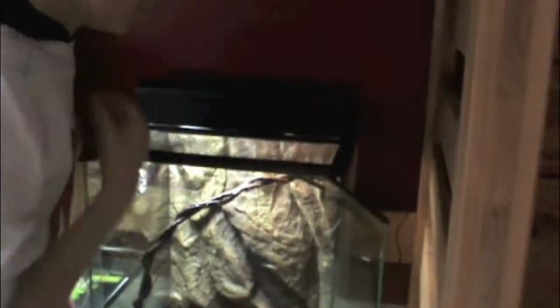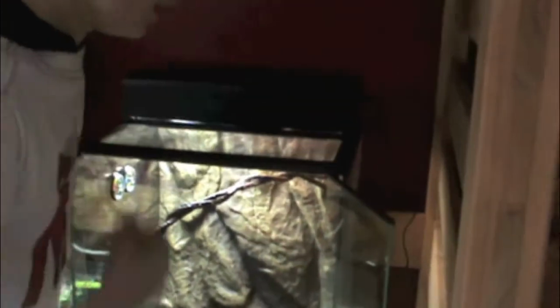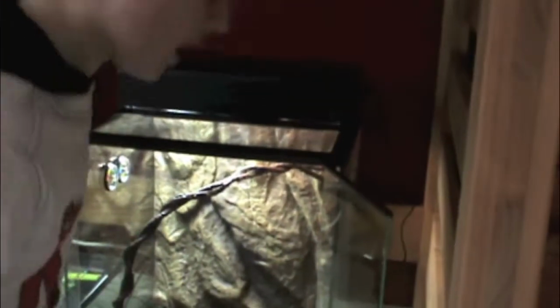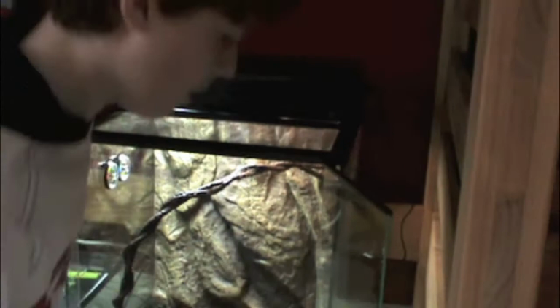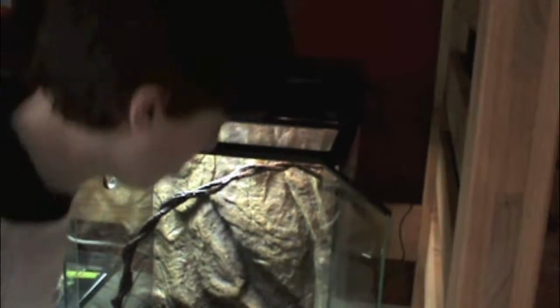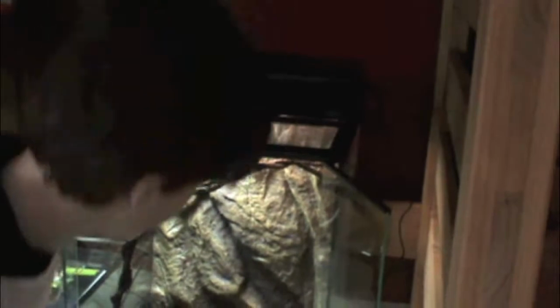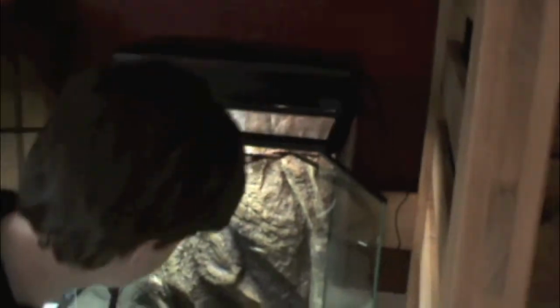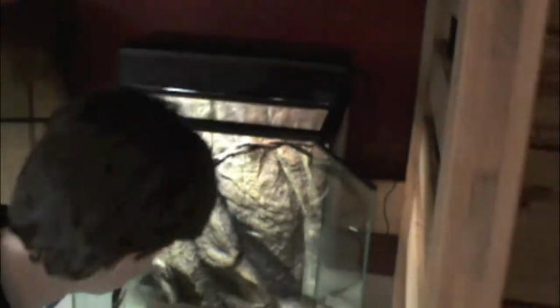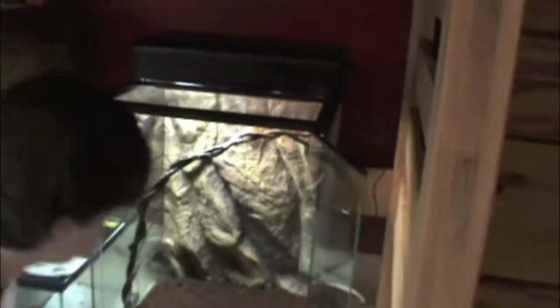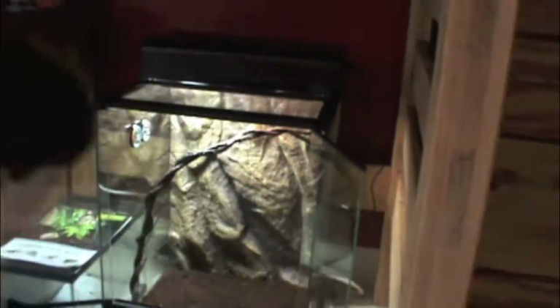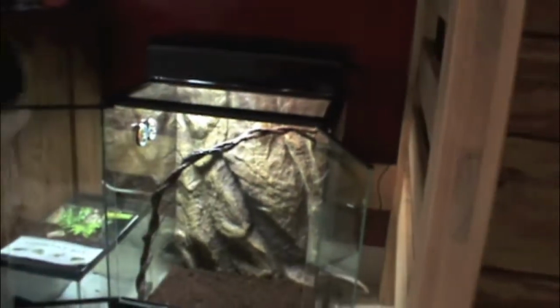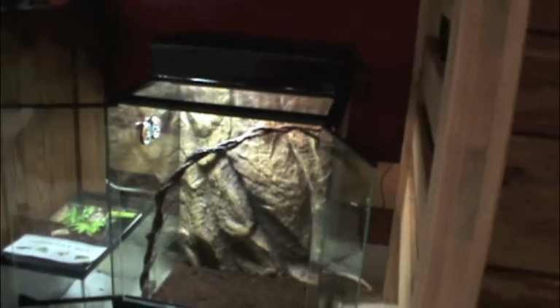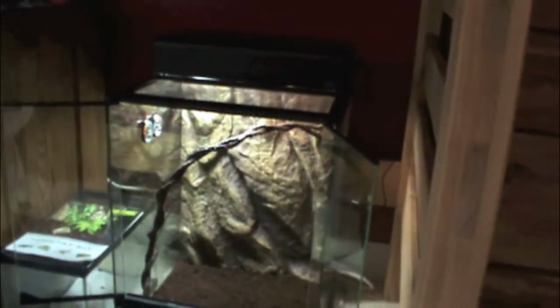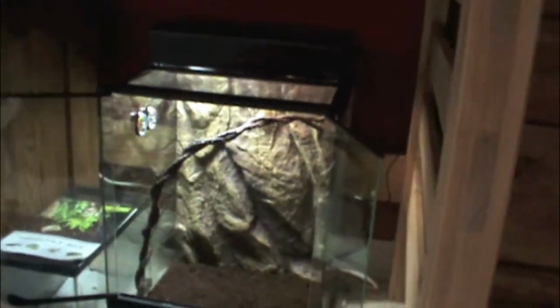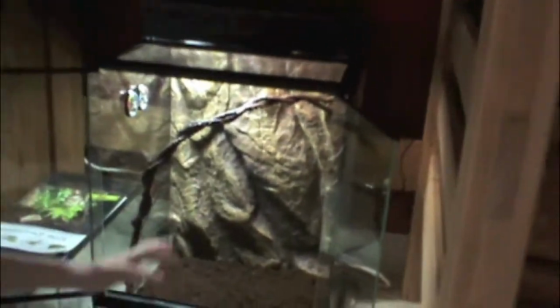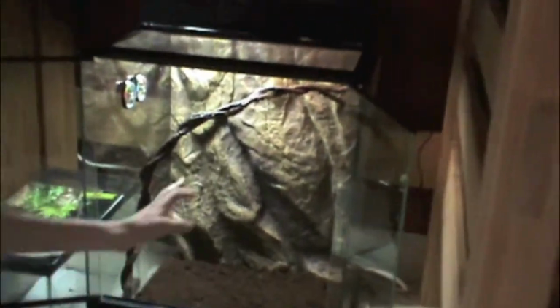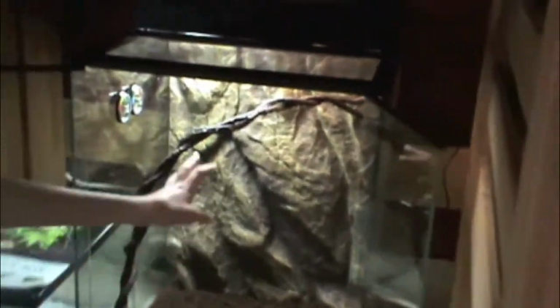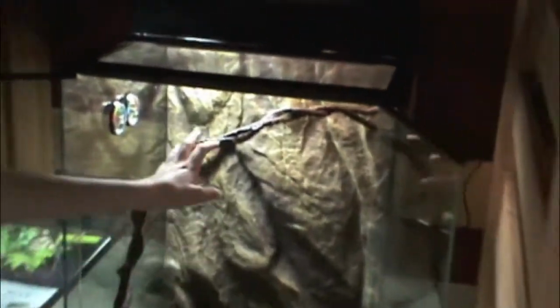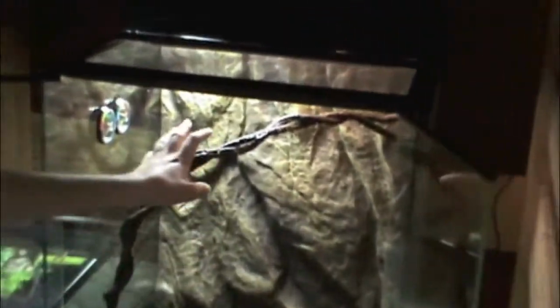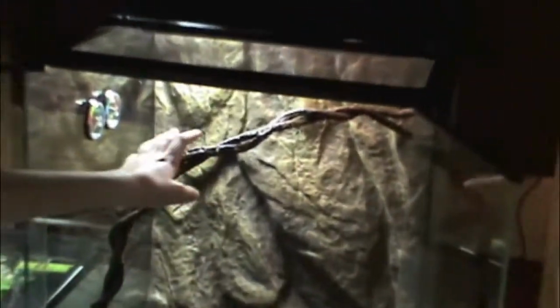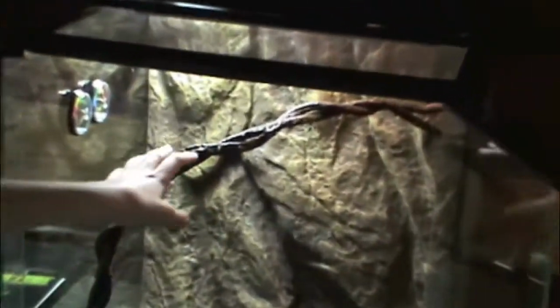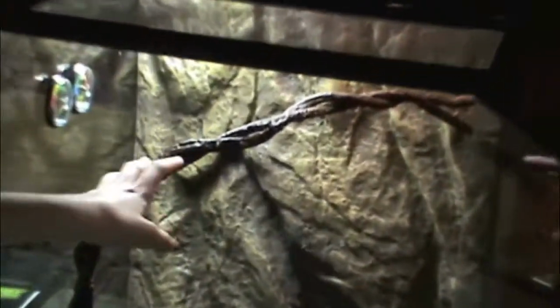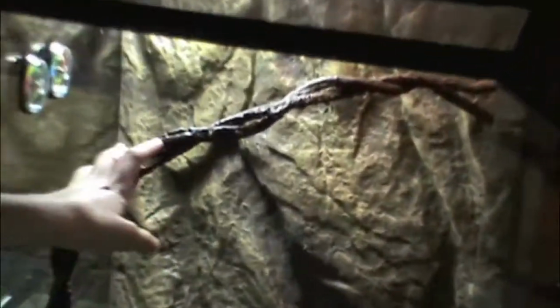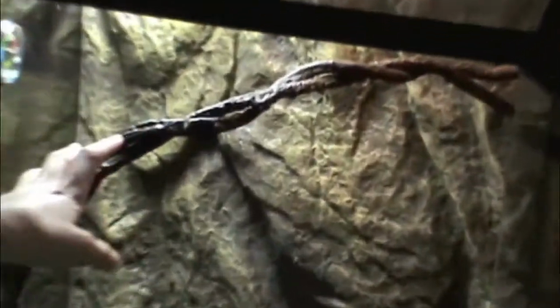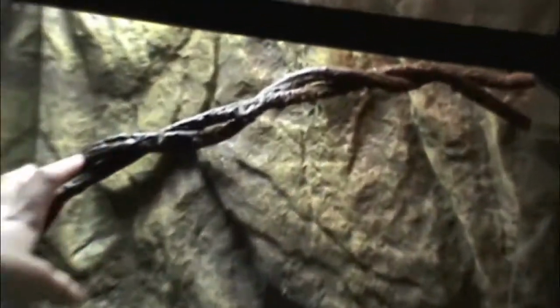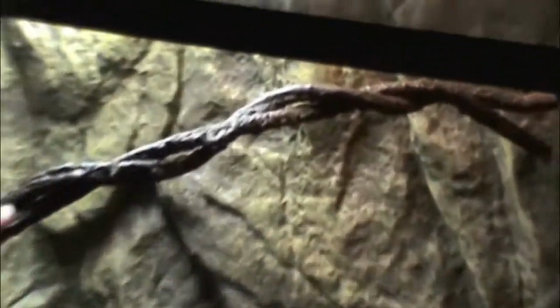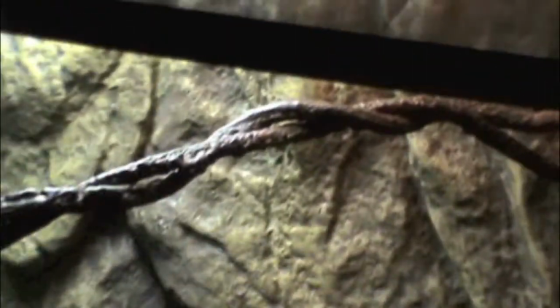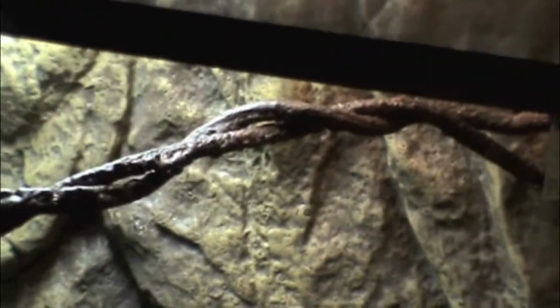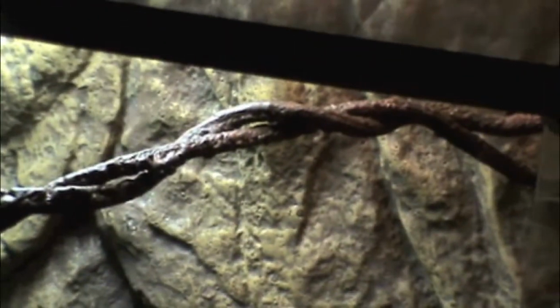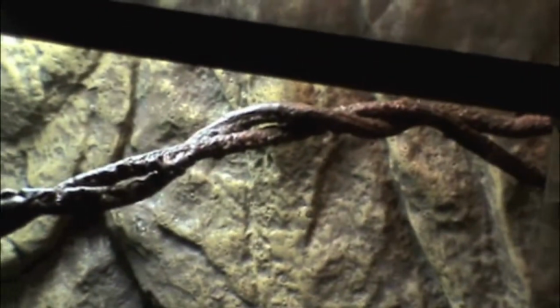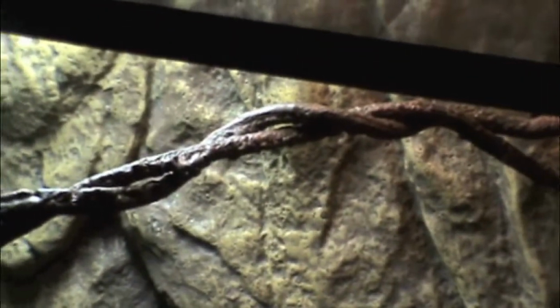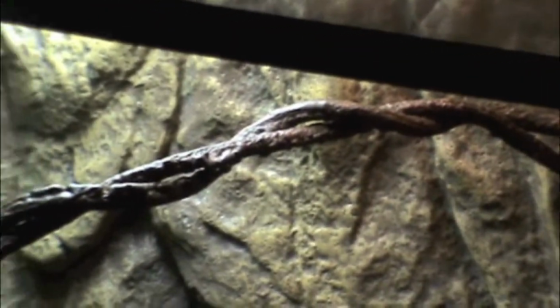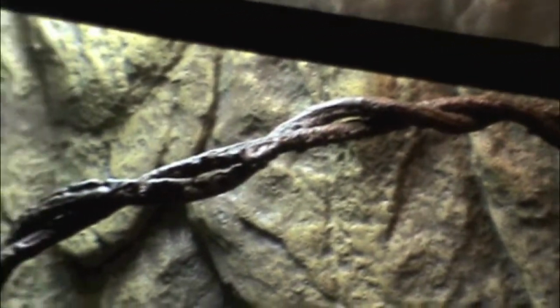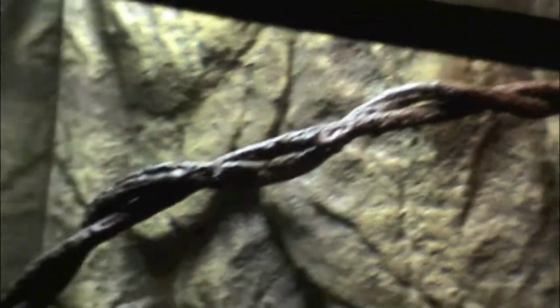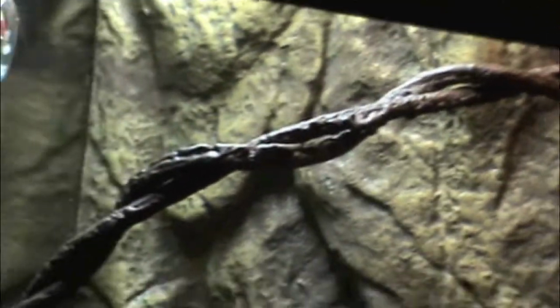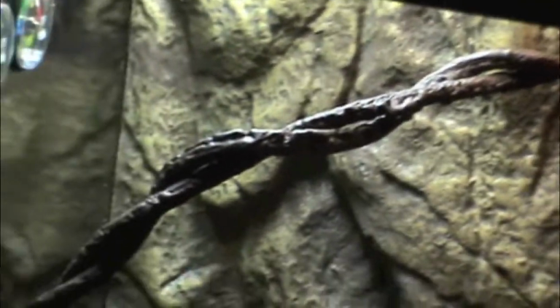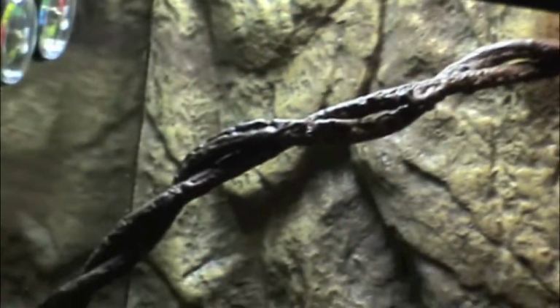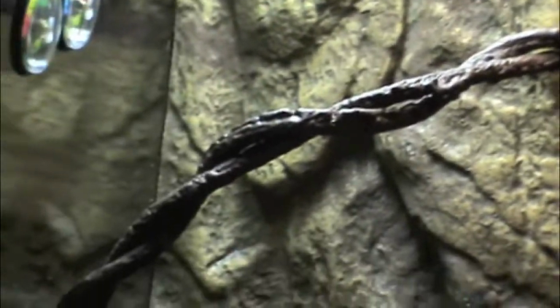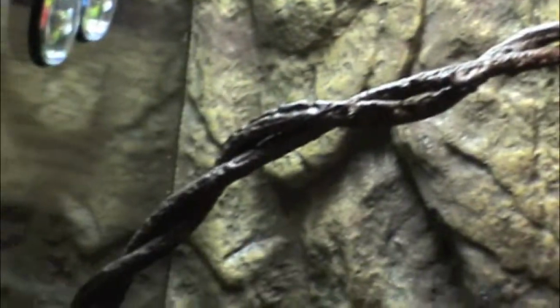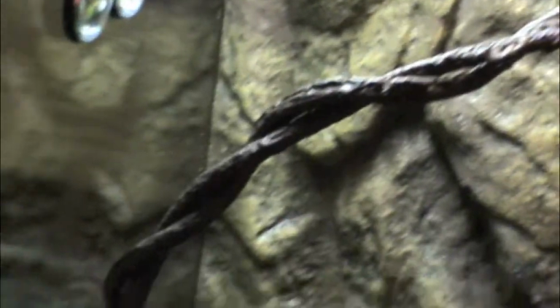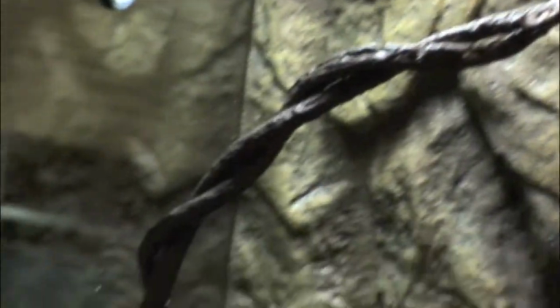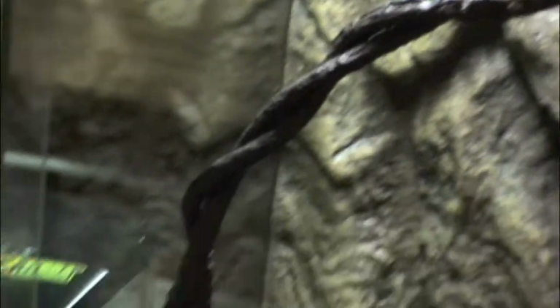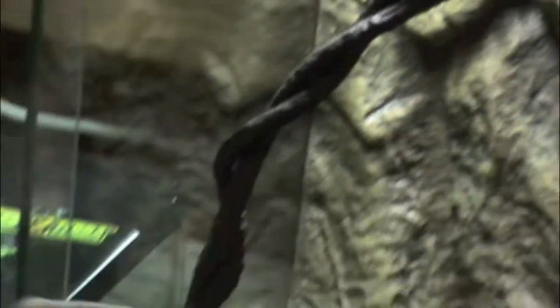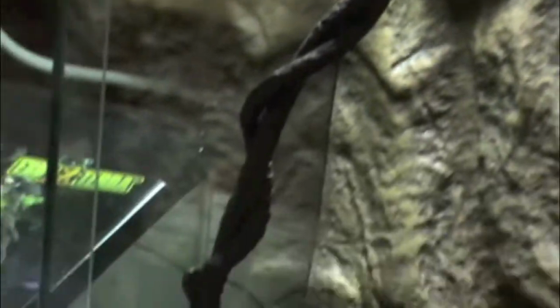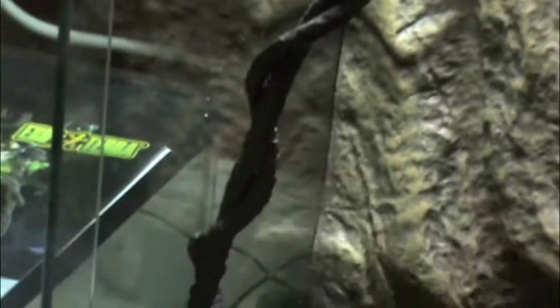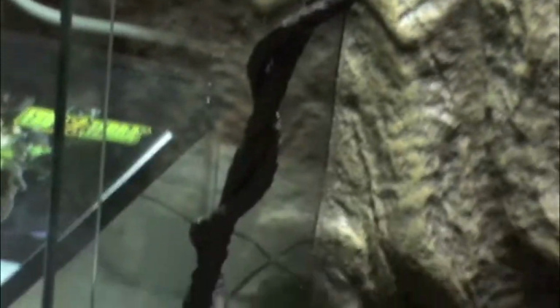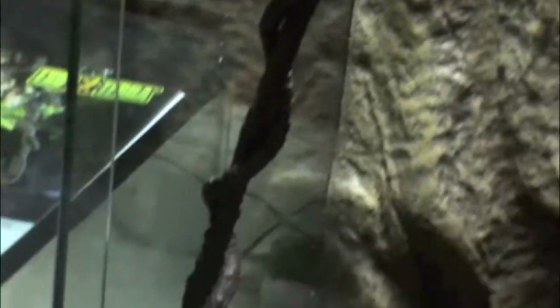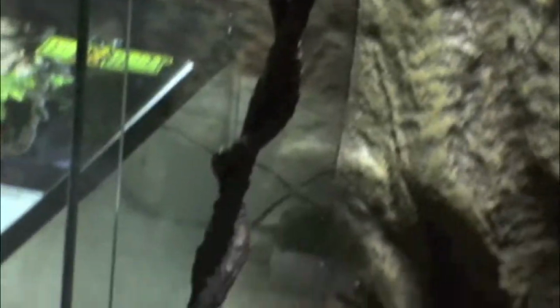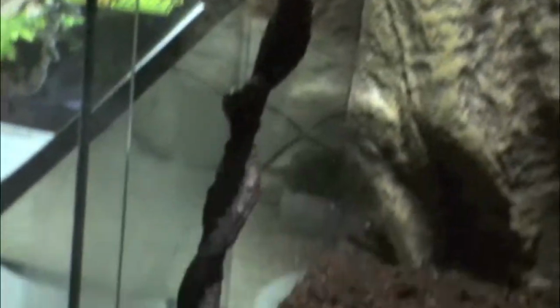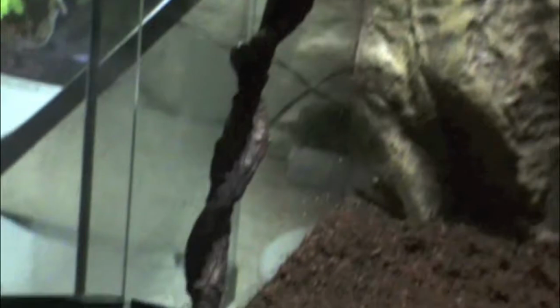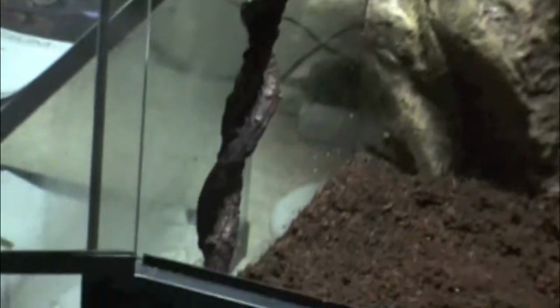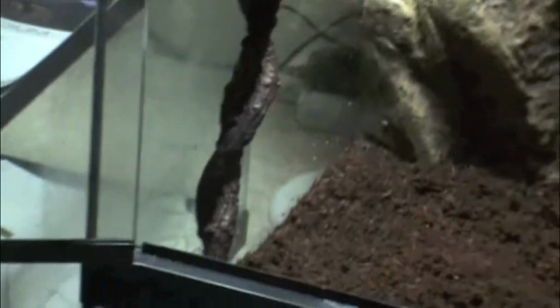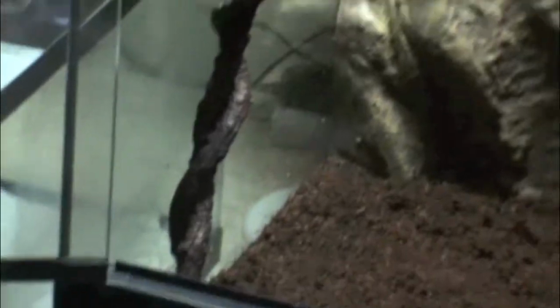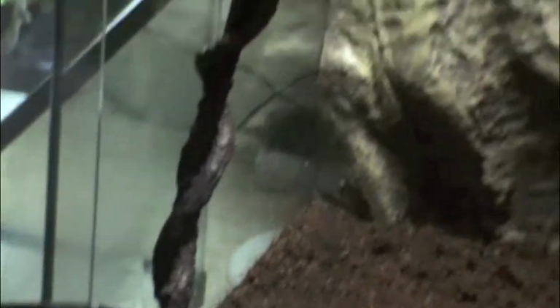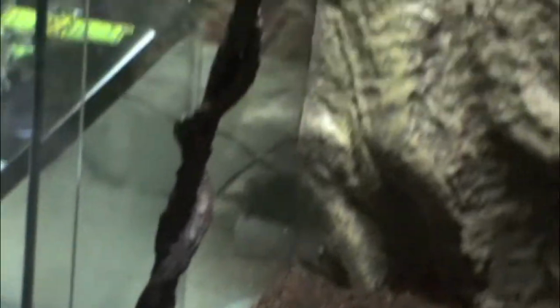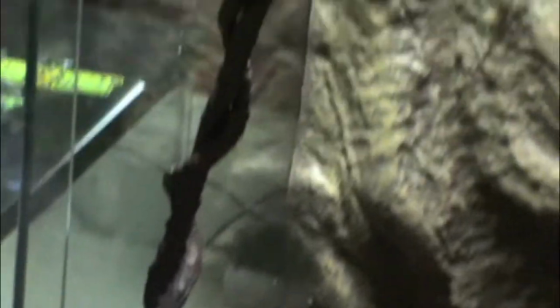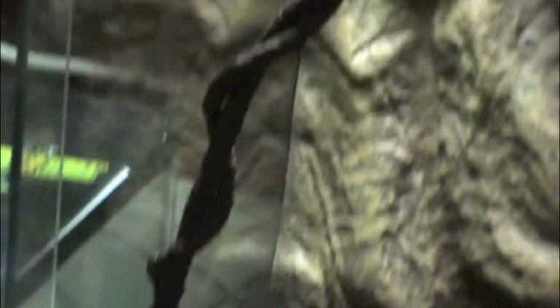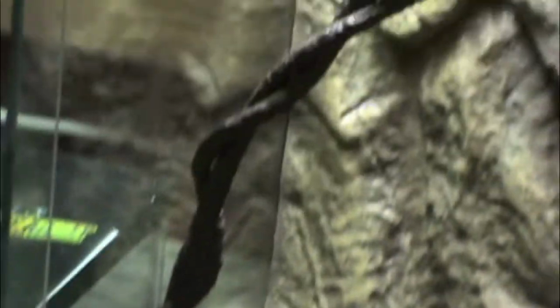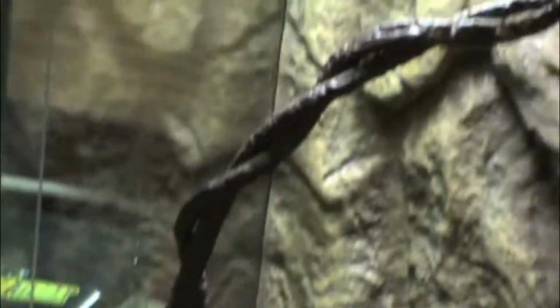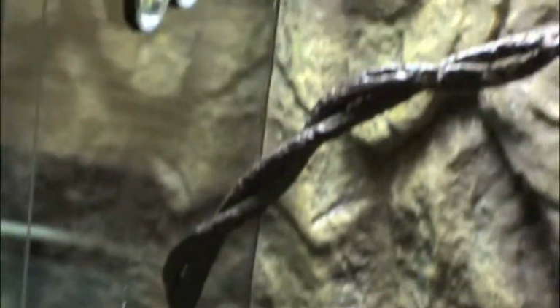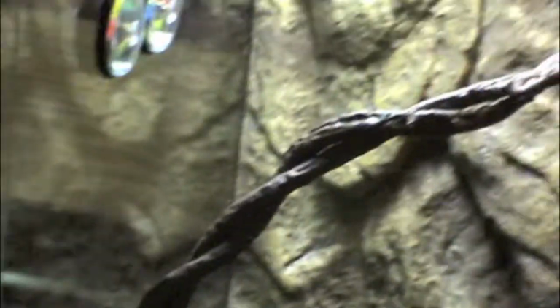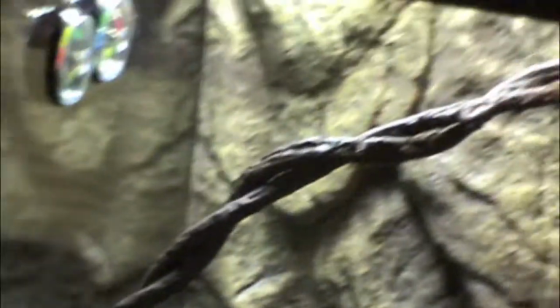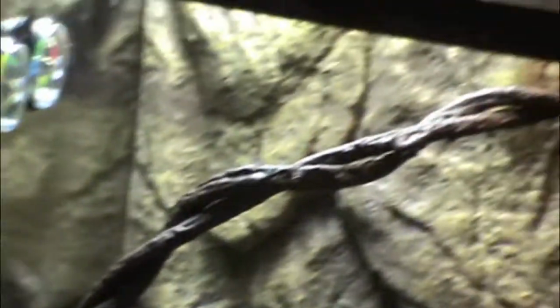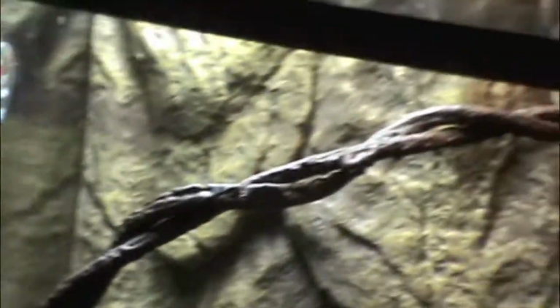Now on to vines. I have a vine in here which are always essential for your tree frogs for climbing and a good basking area.